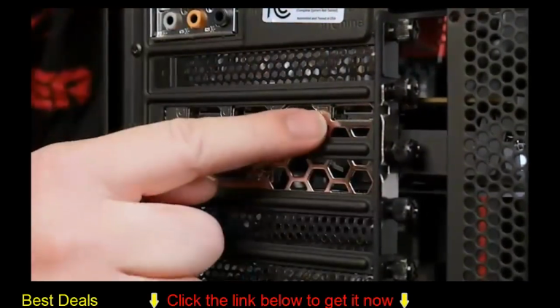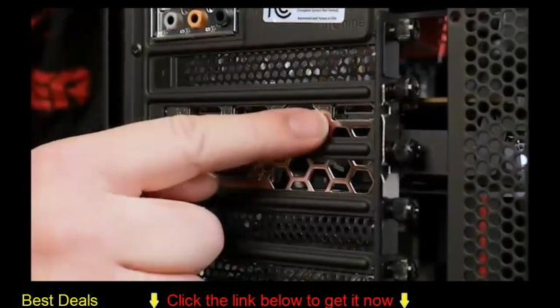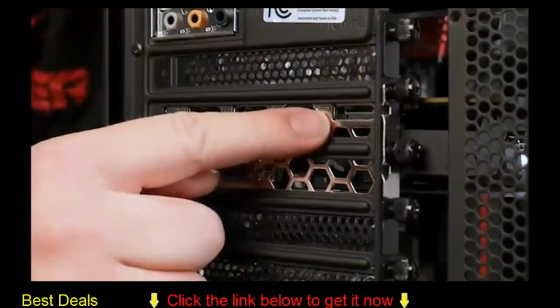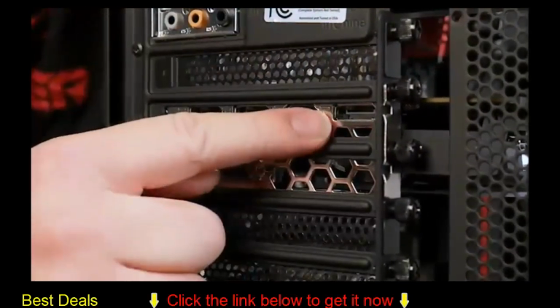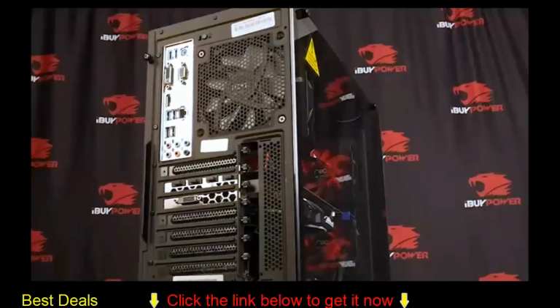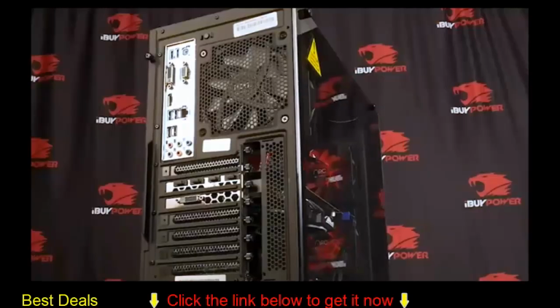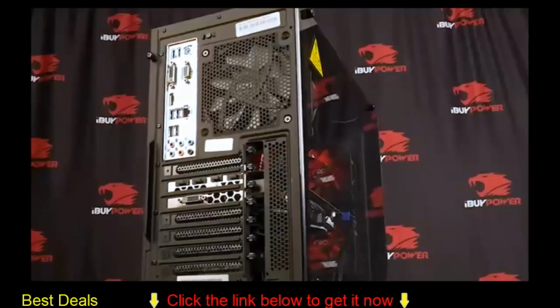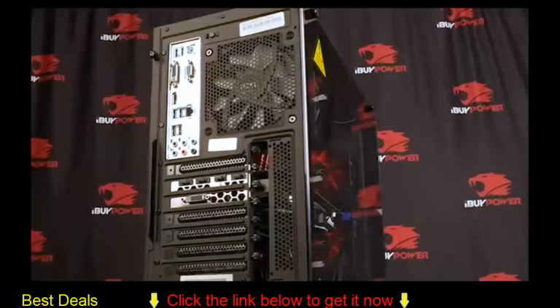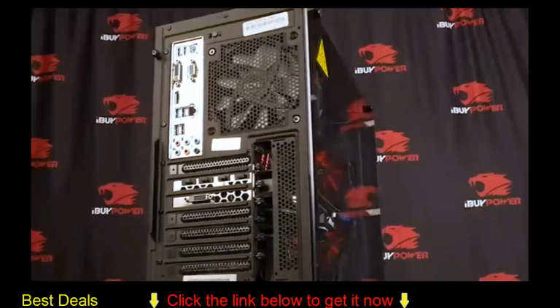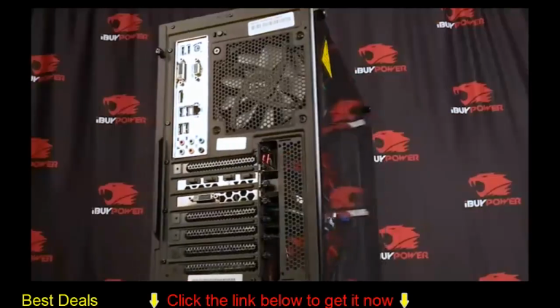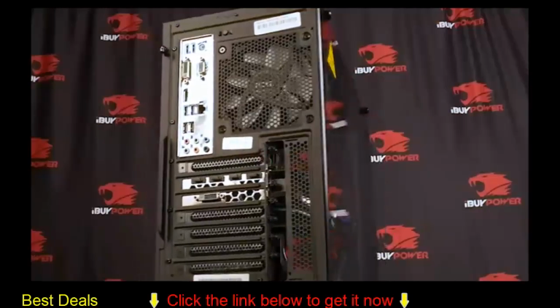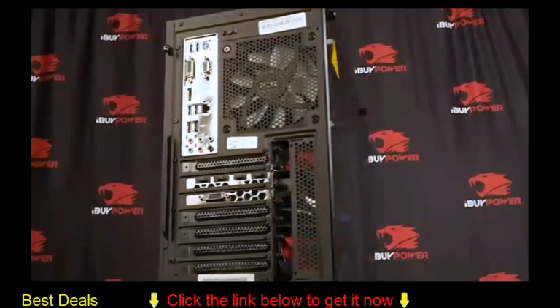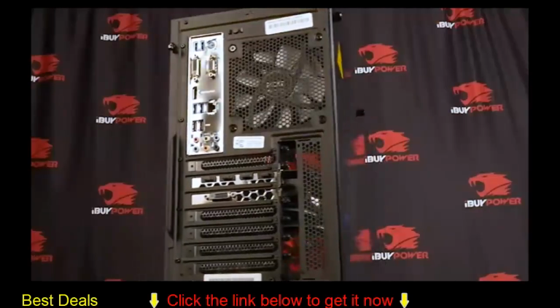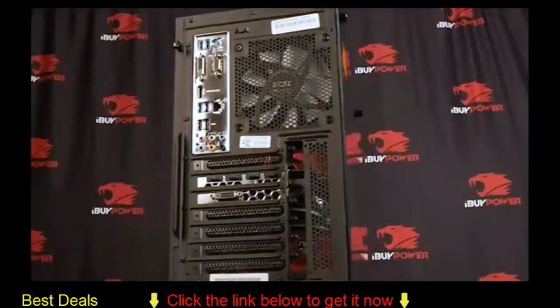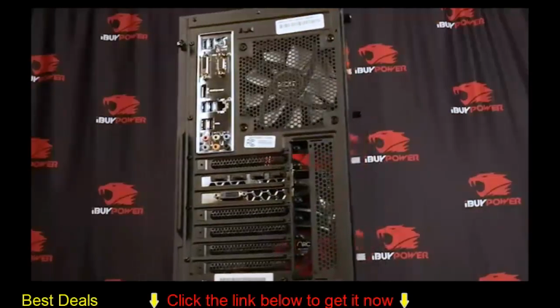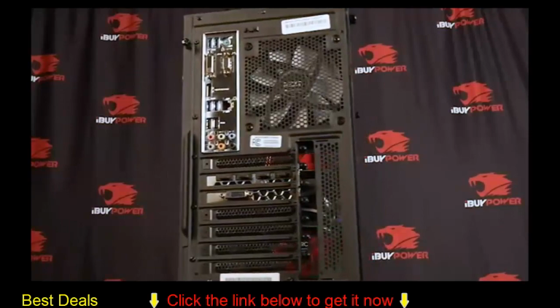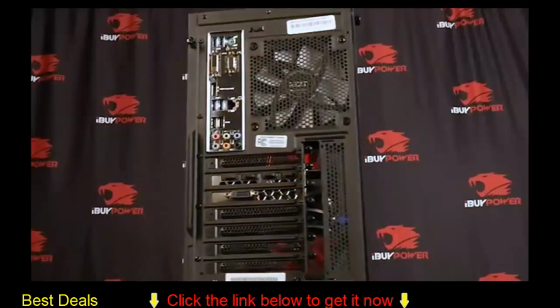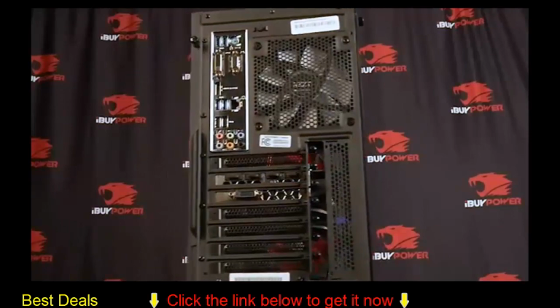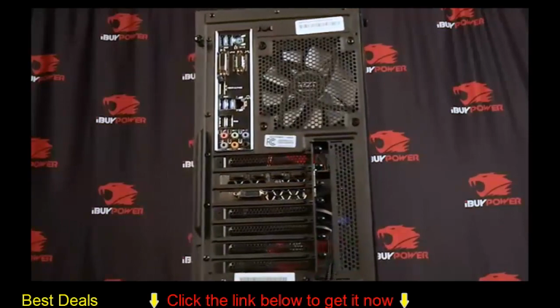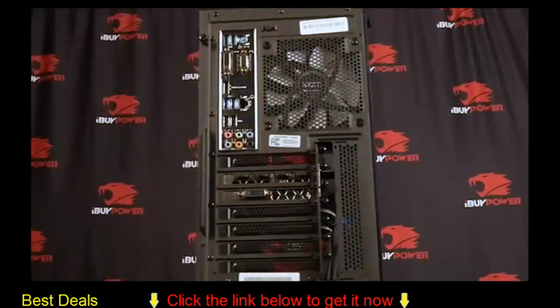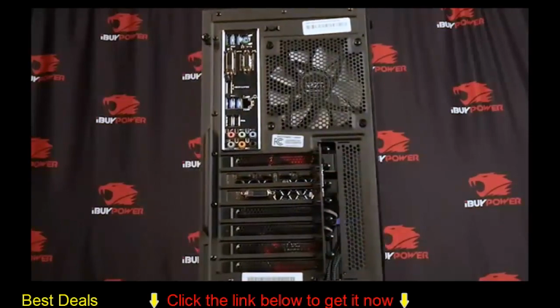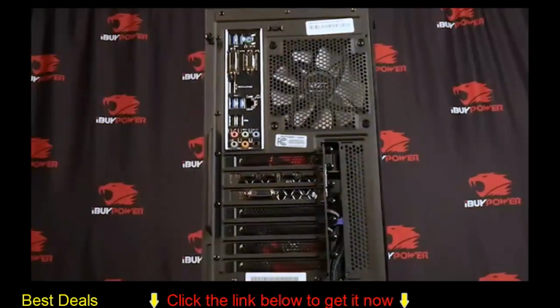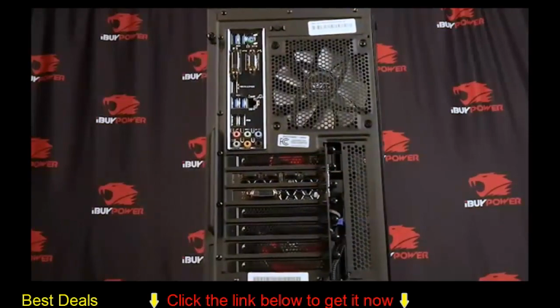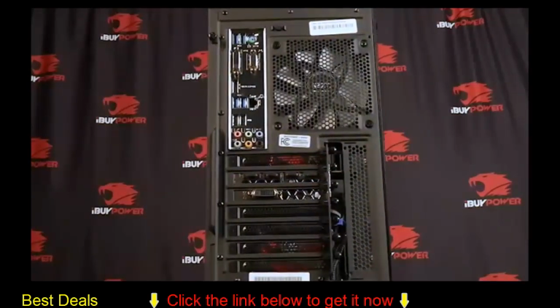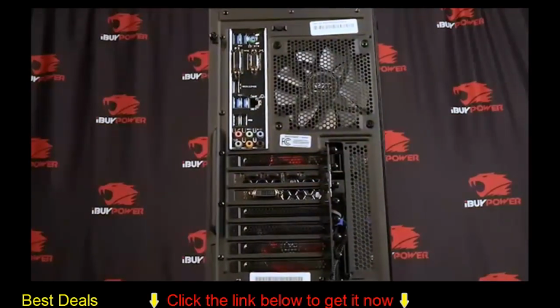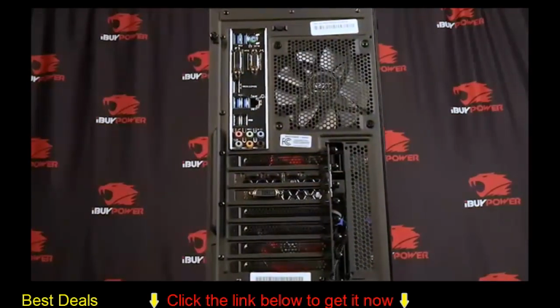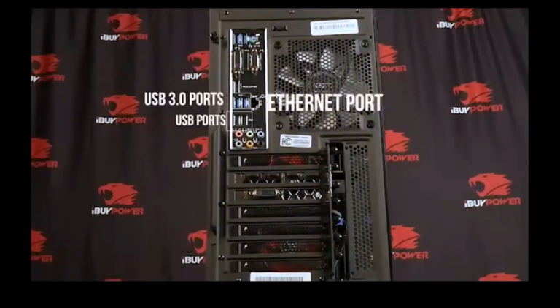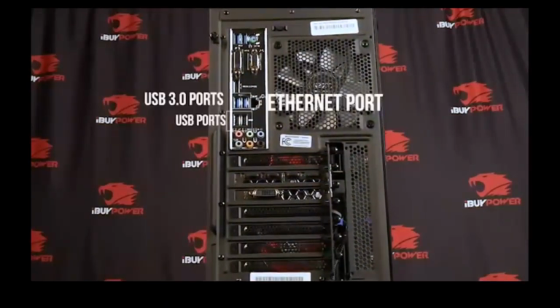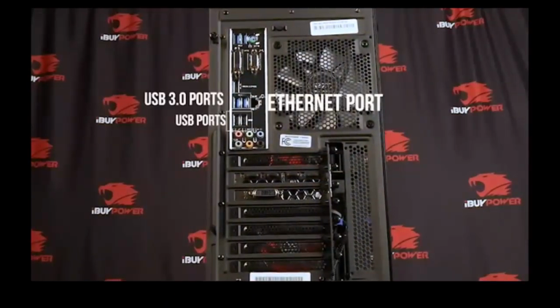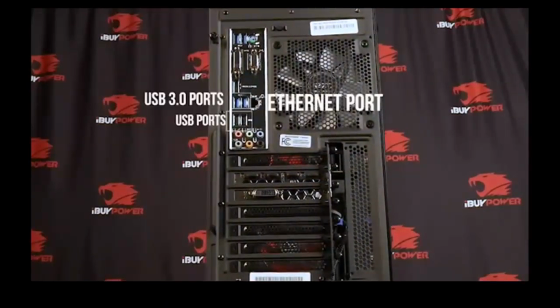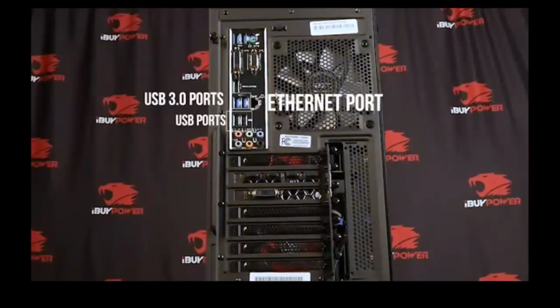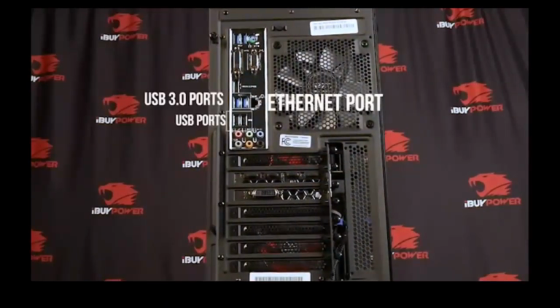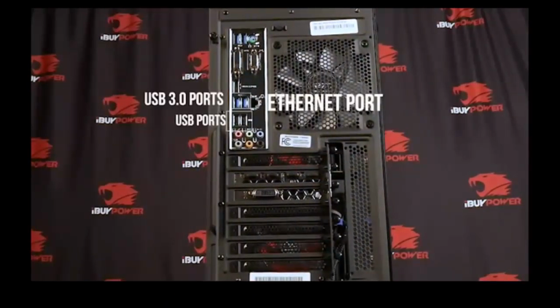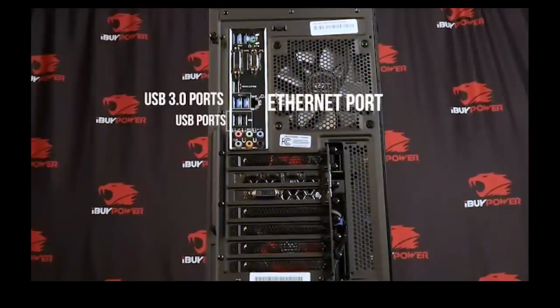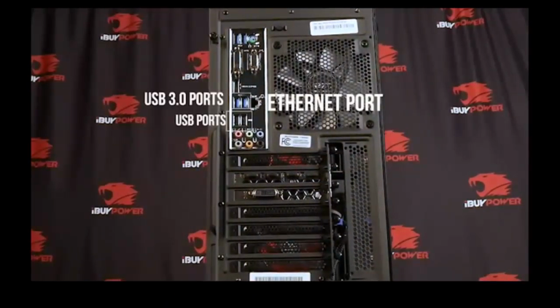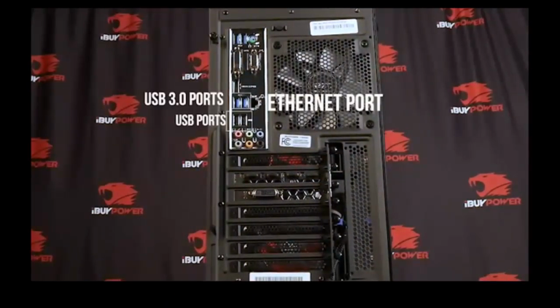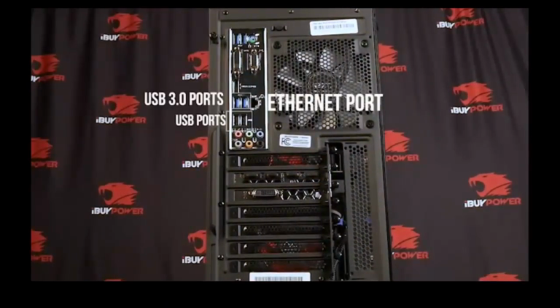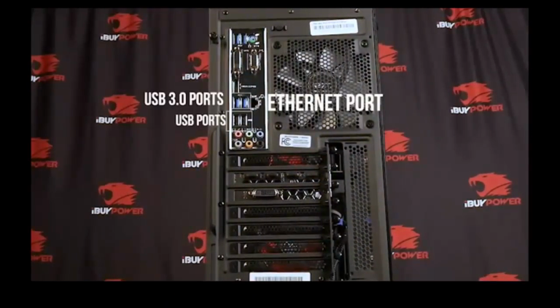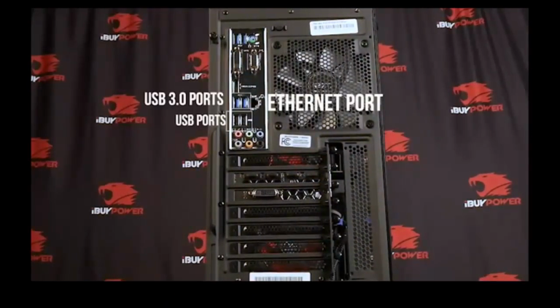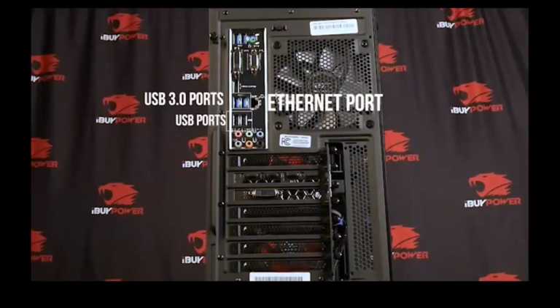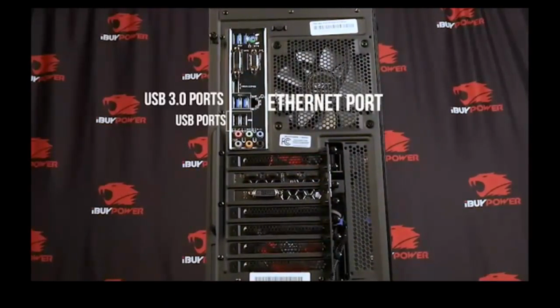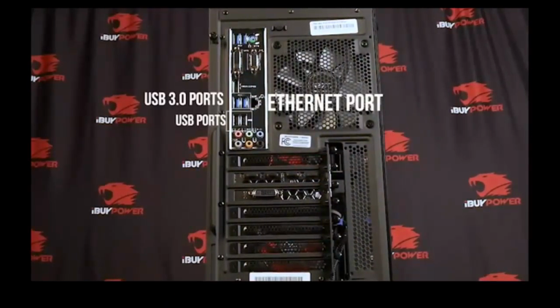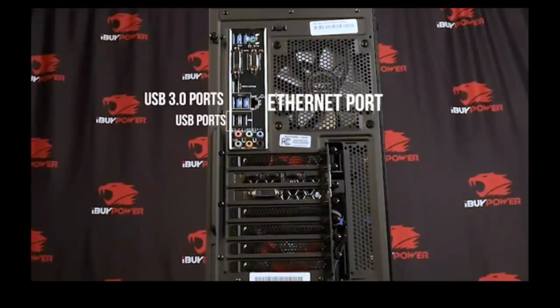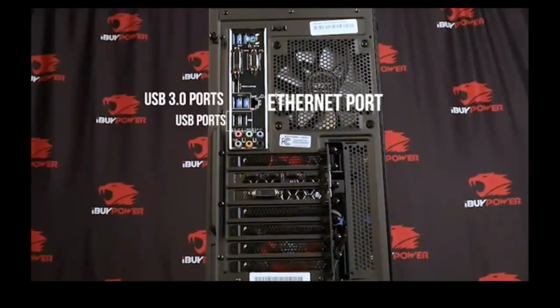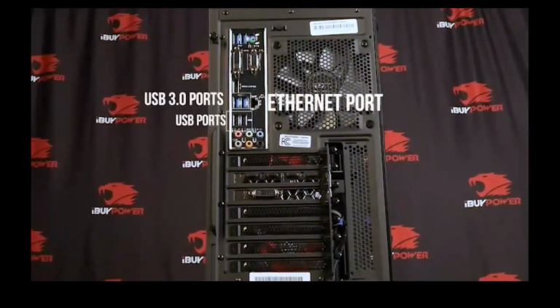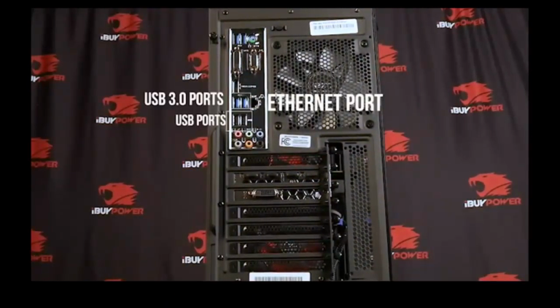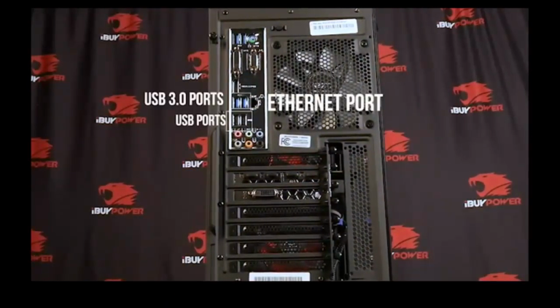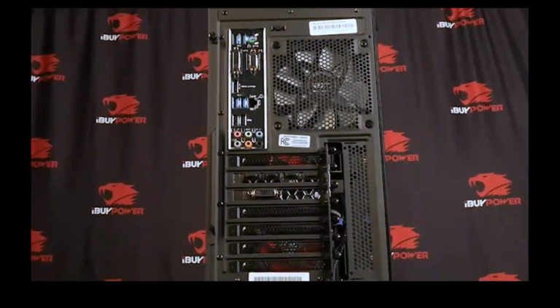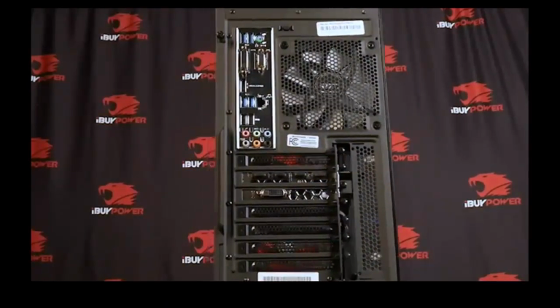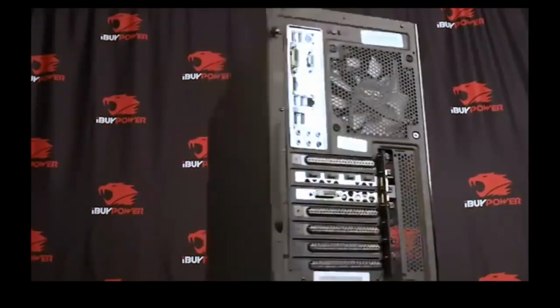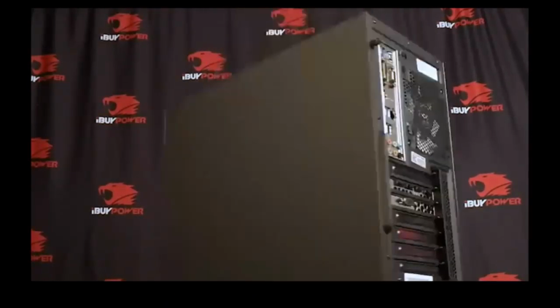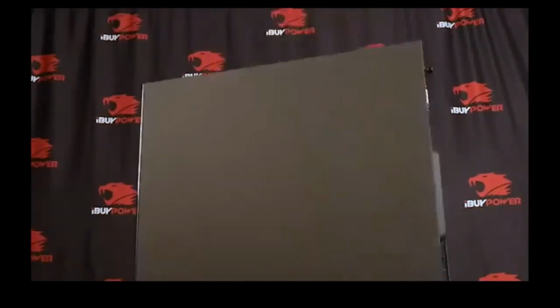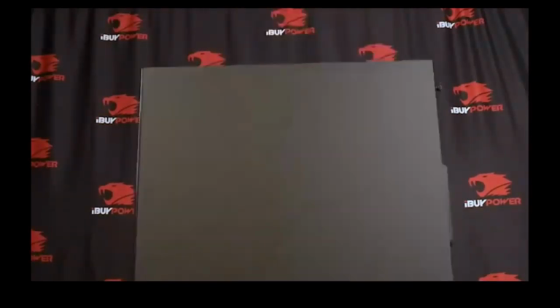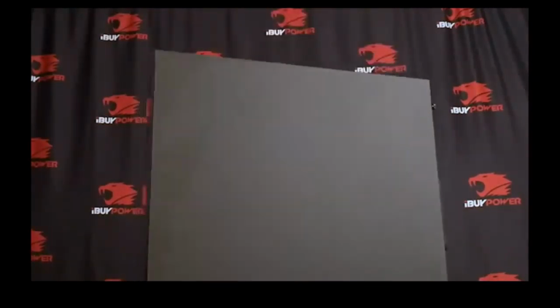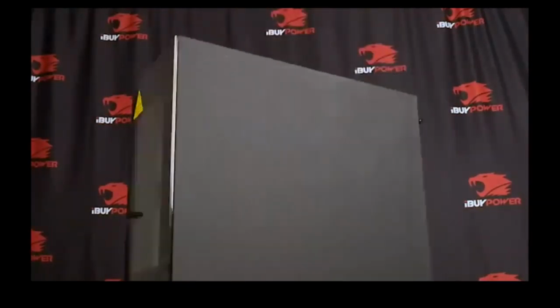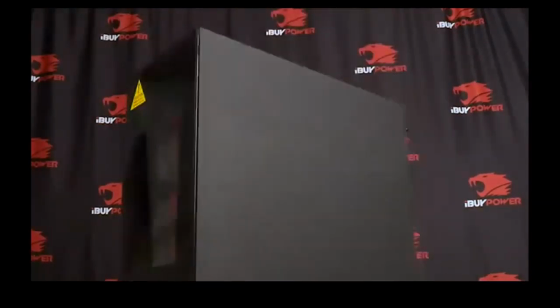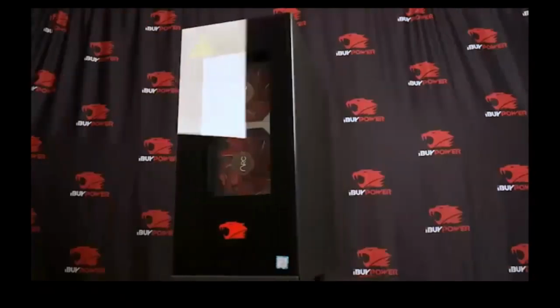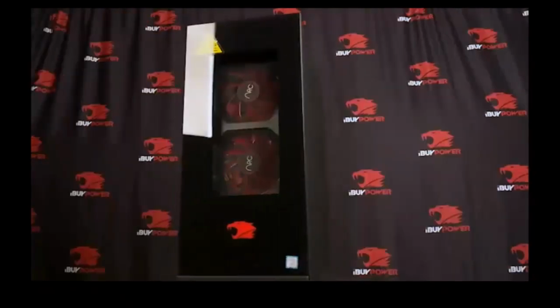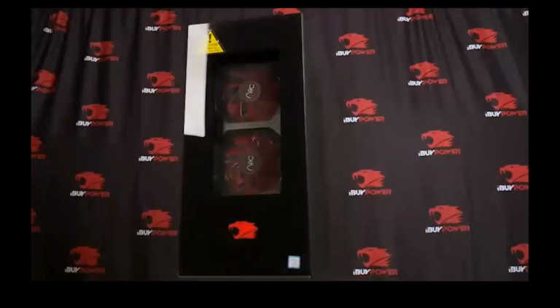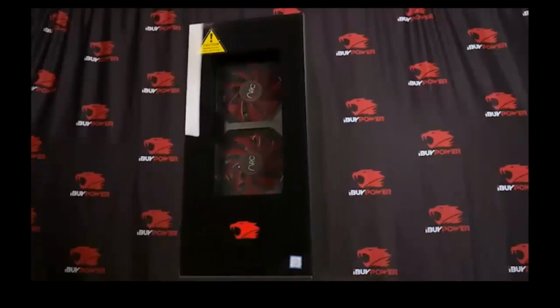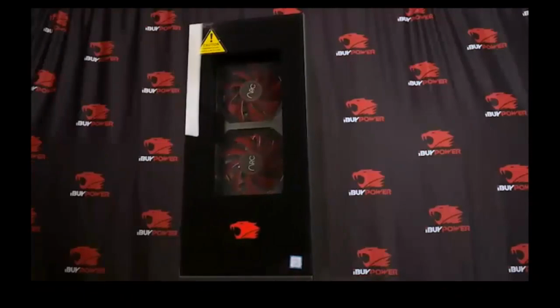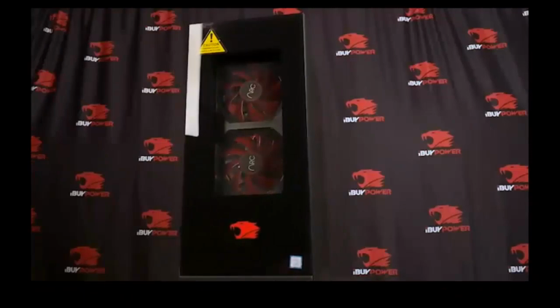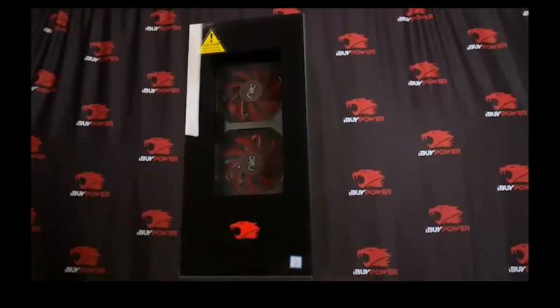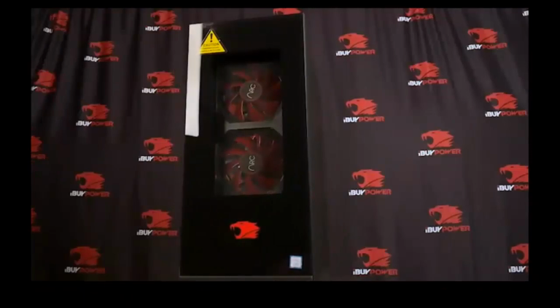Plug in your USB 2.0 devices, blue USB 3.0 devices, and Ethernet connection. Power up your PC and have fun.